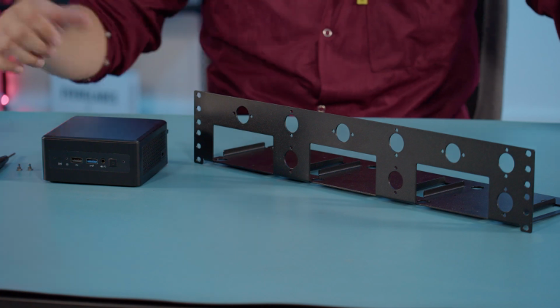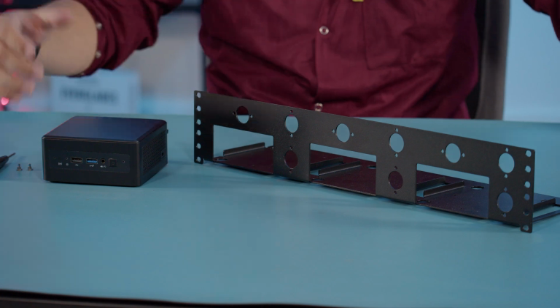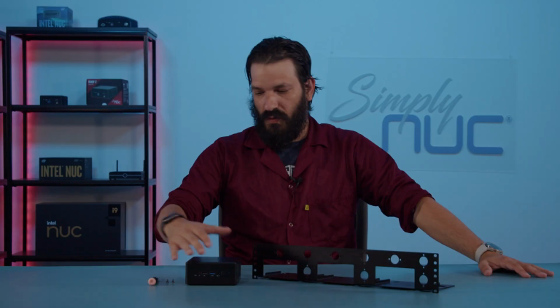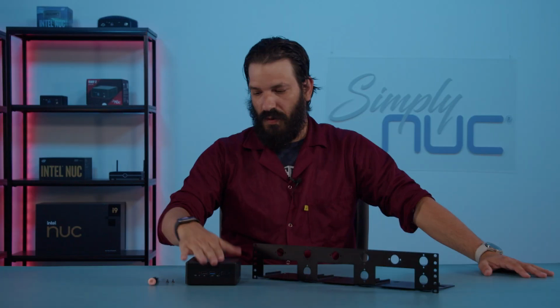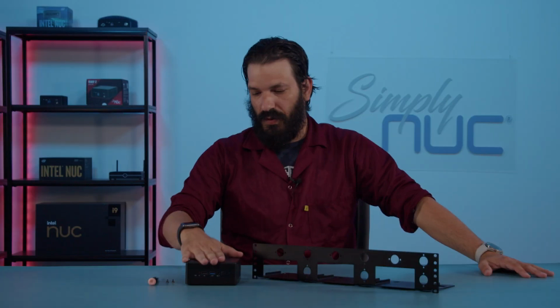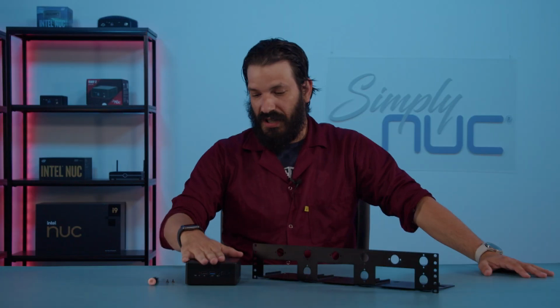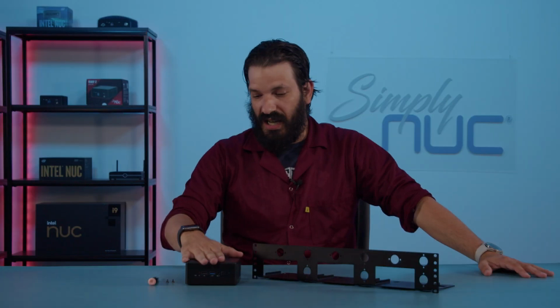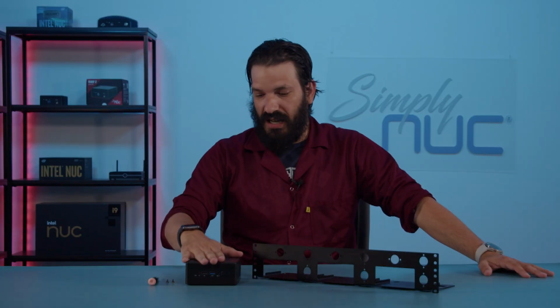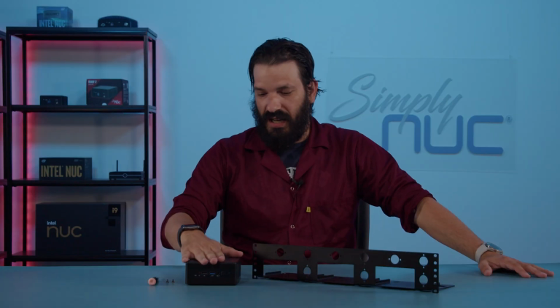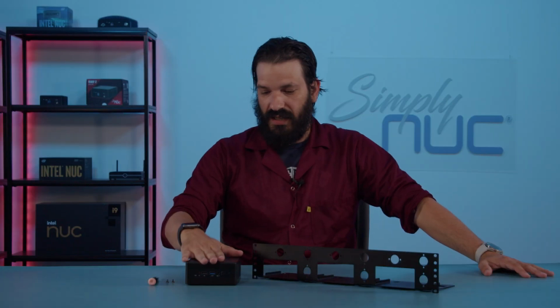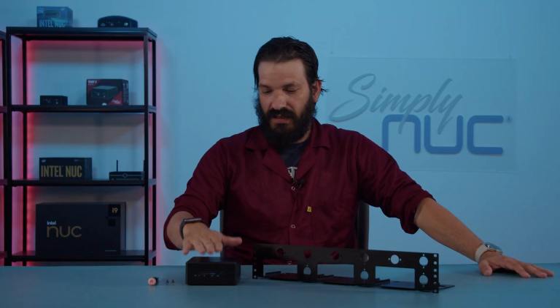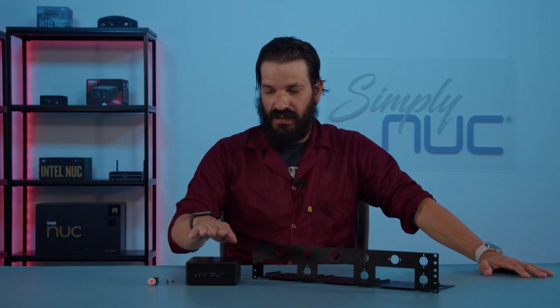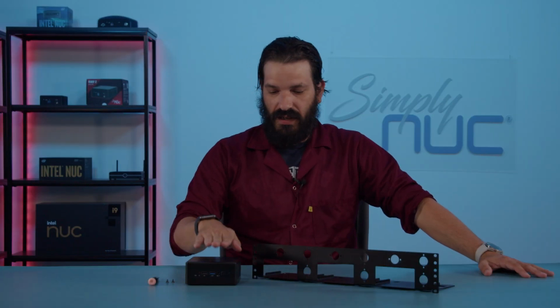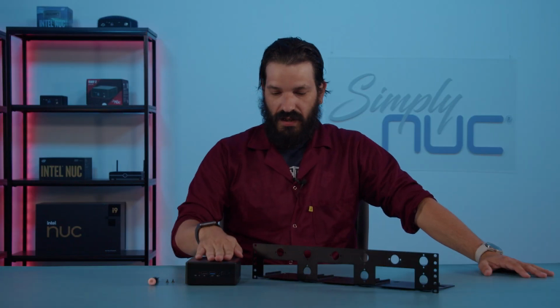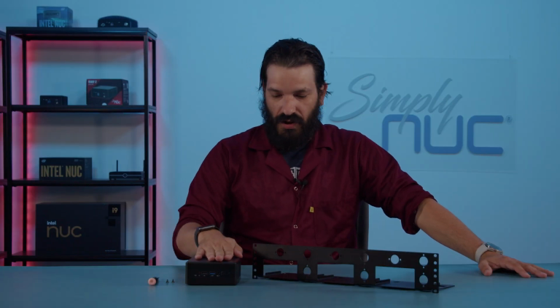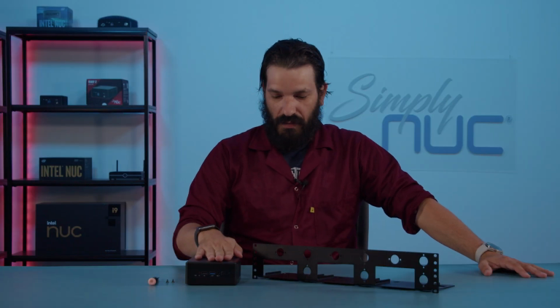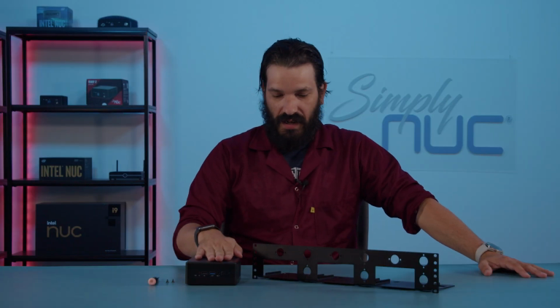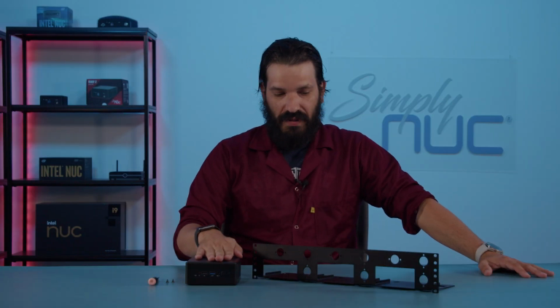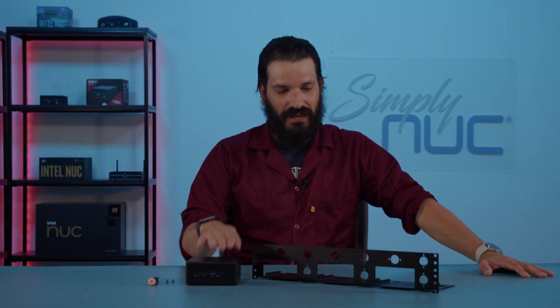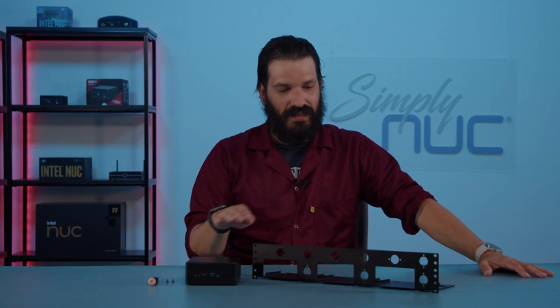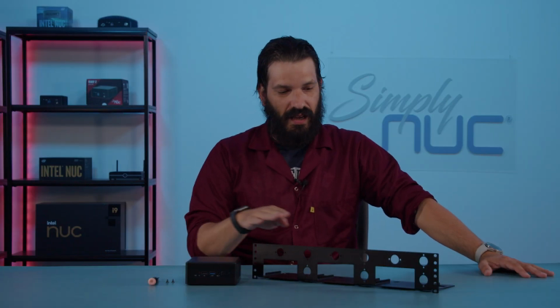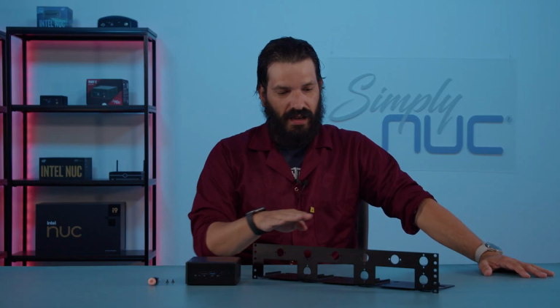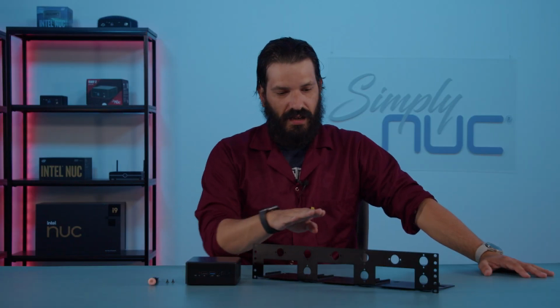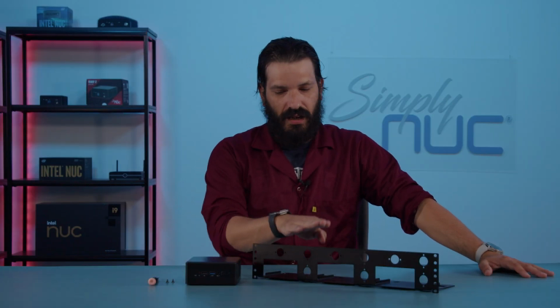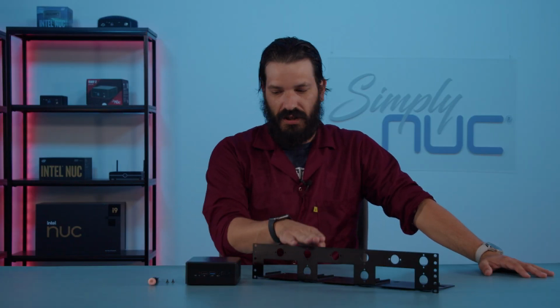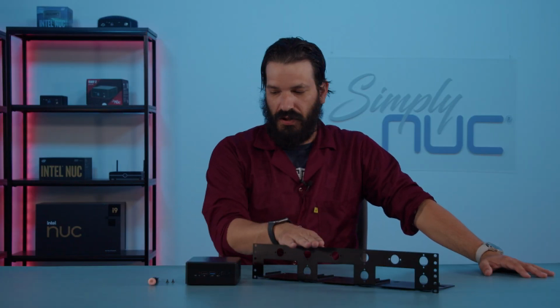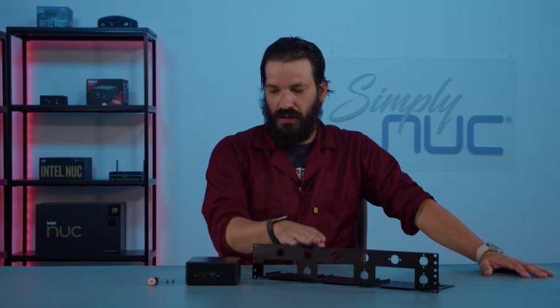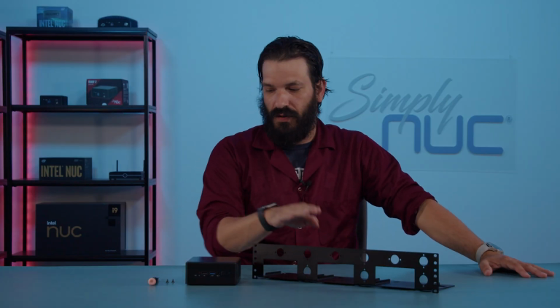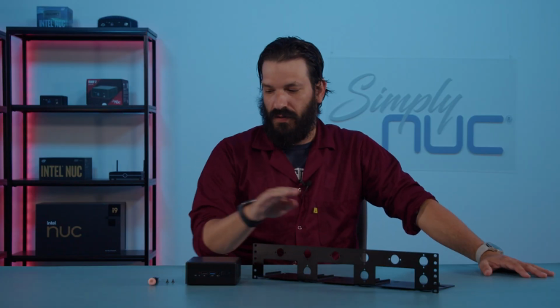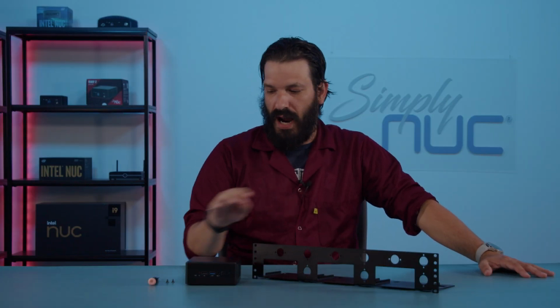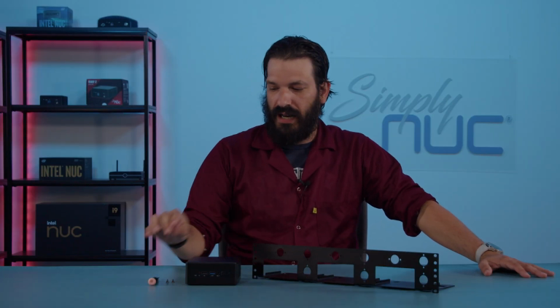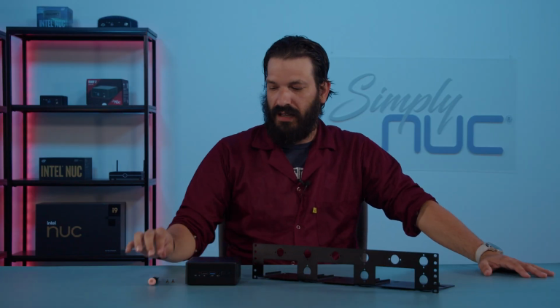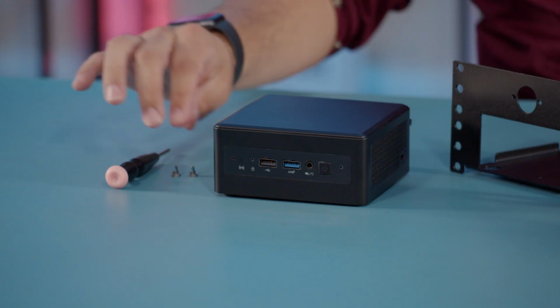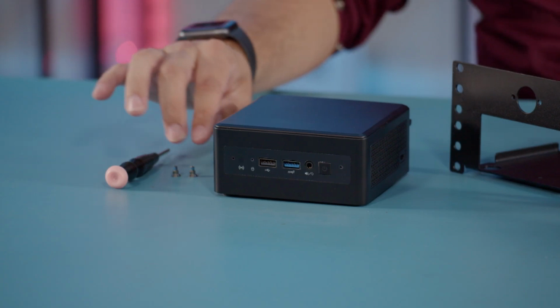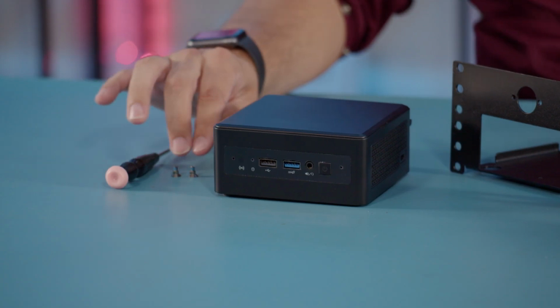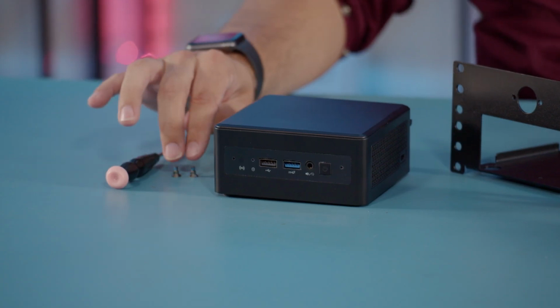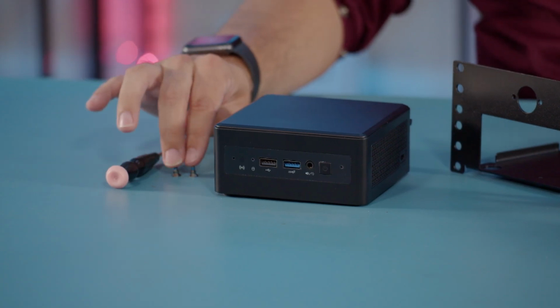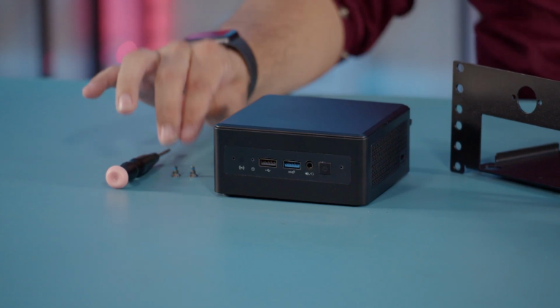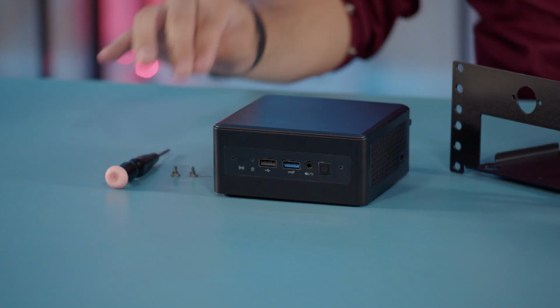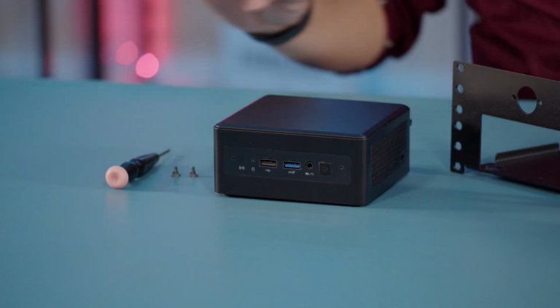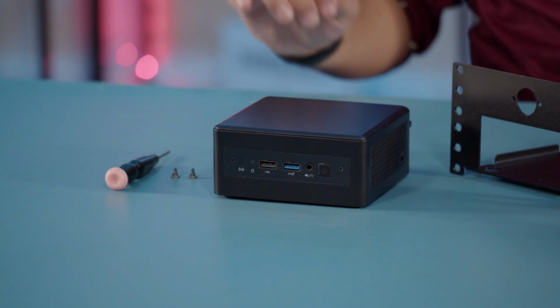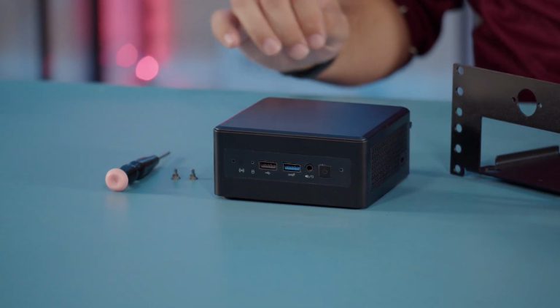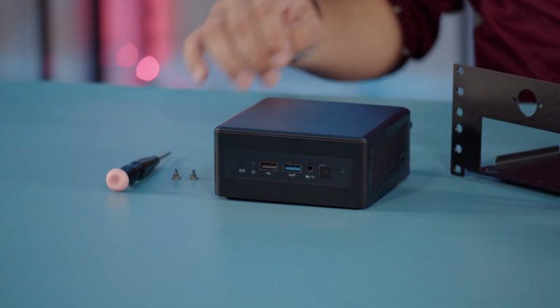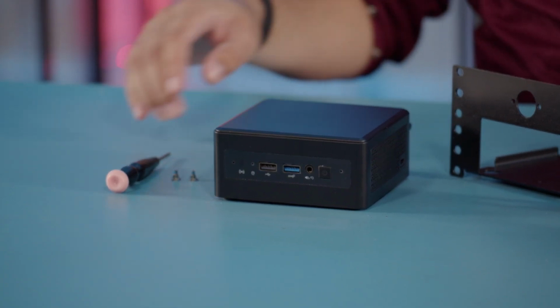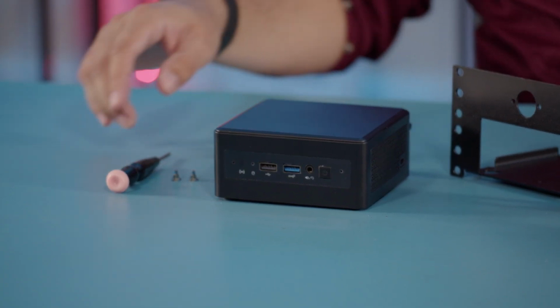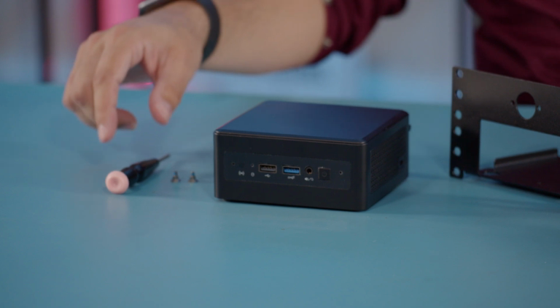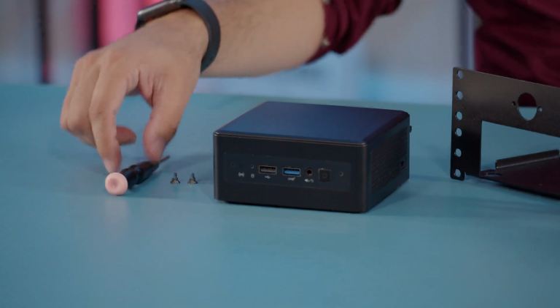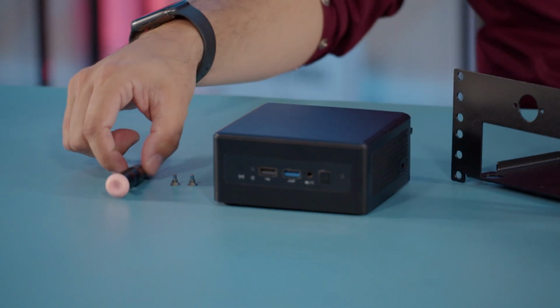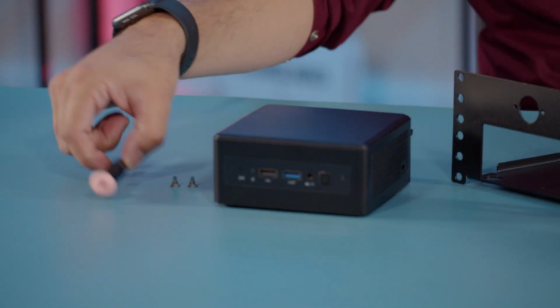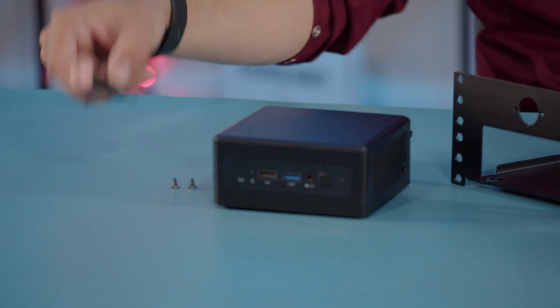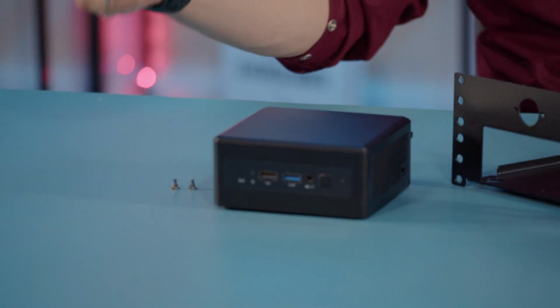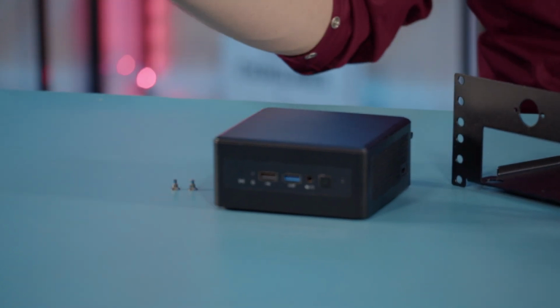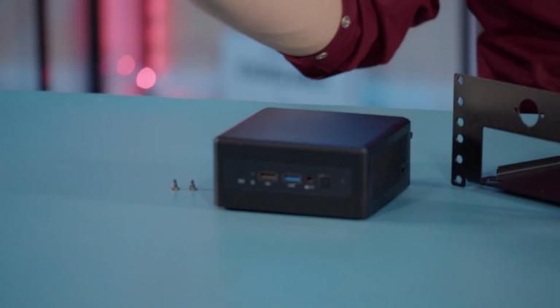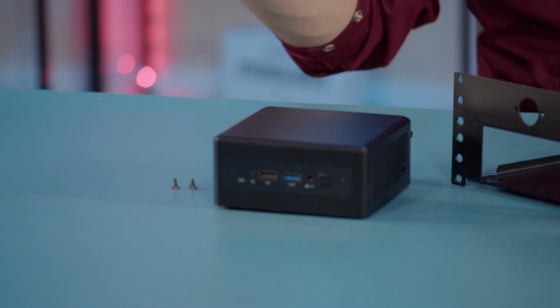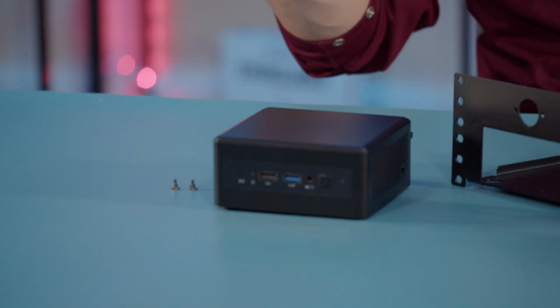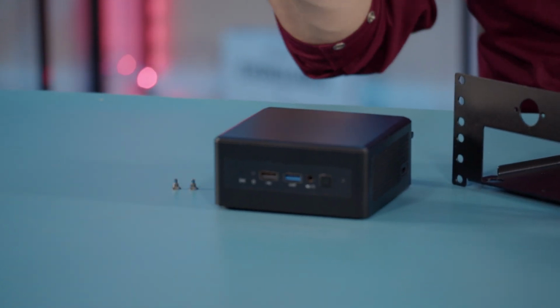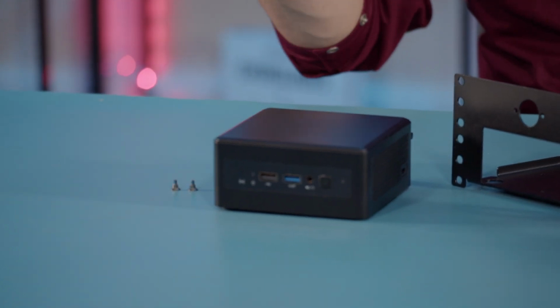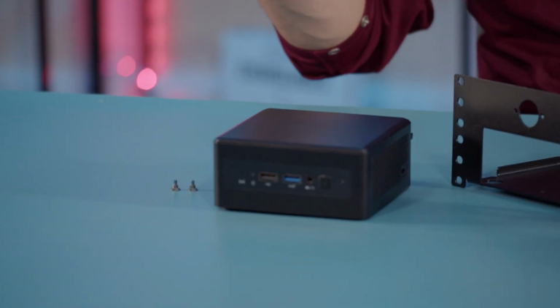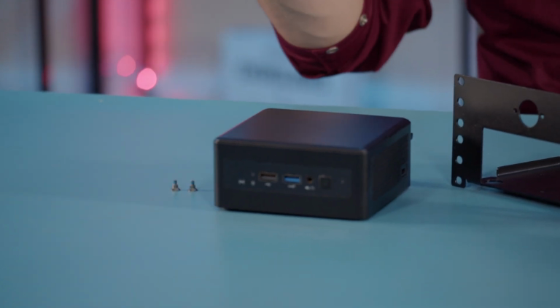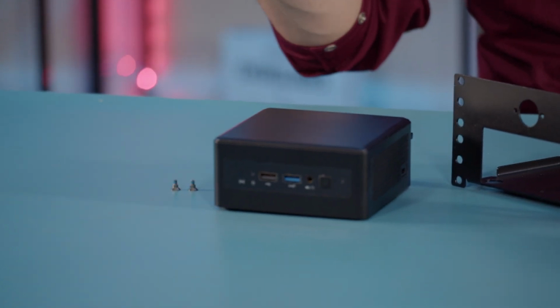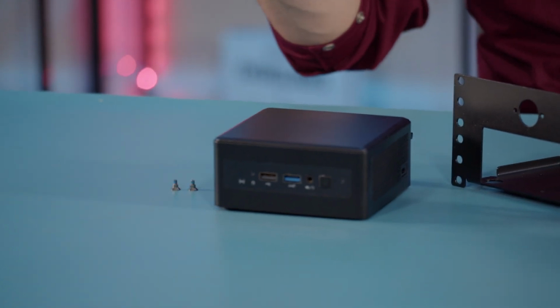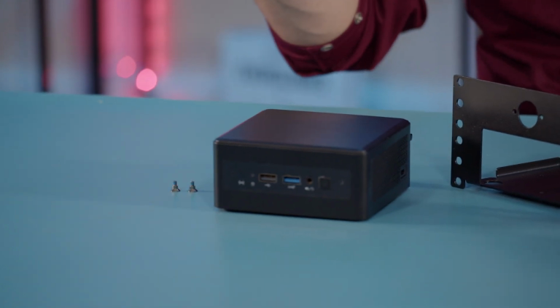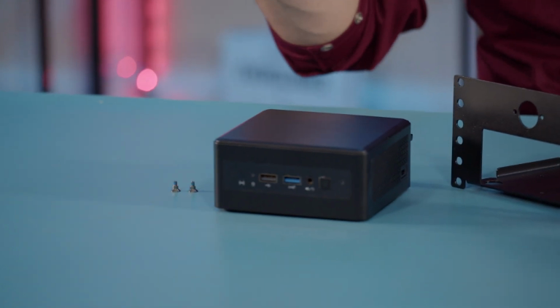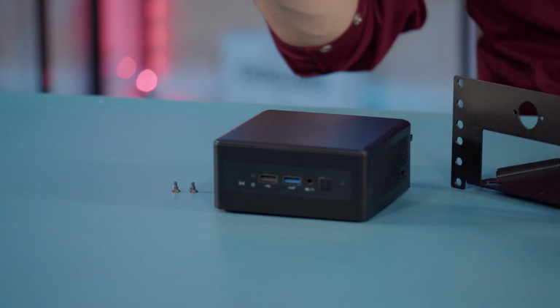What we'll need is your mini PC, a 2U rack, the shoulder mount screws, and a handy dandy tech screwdriver.